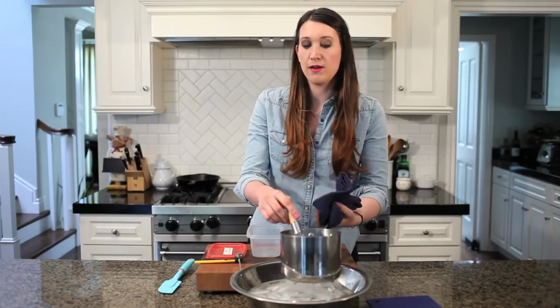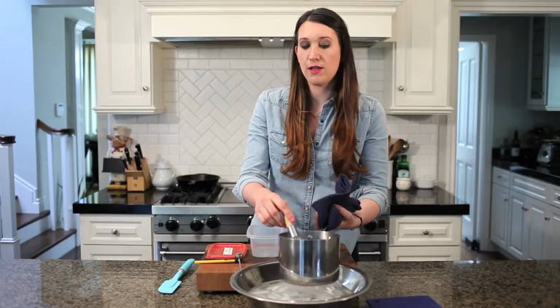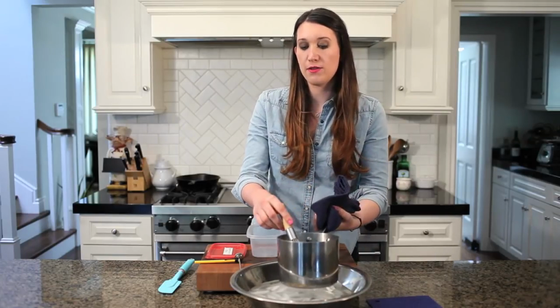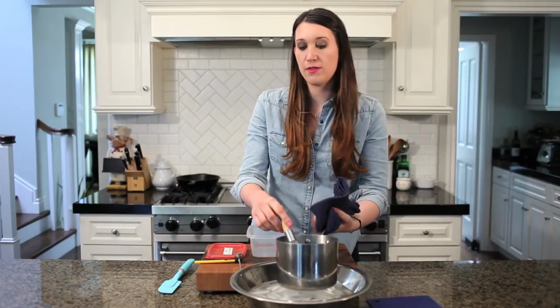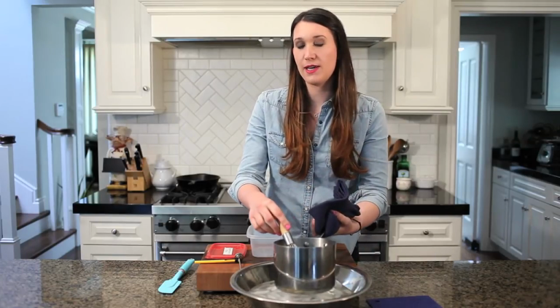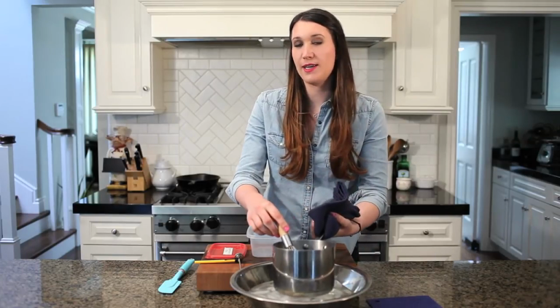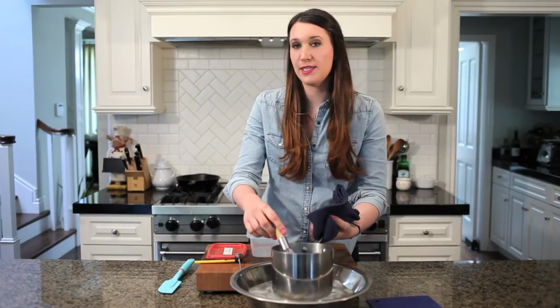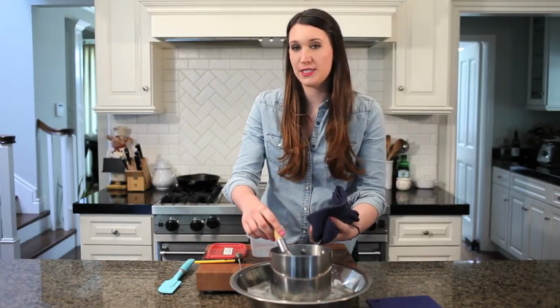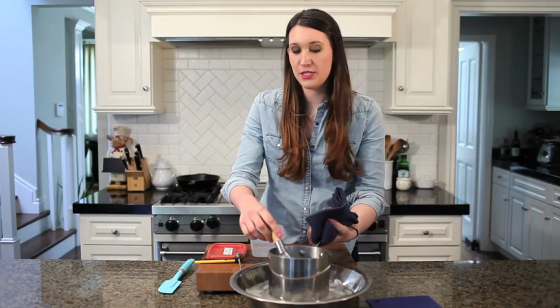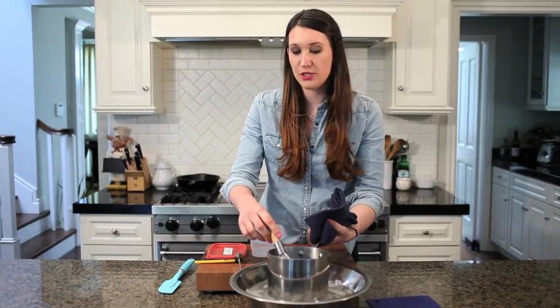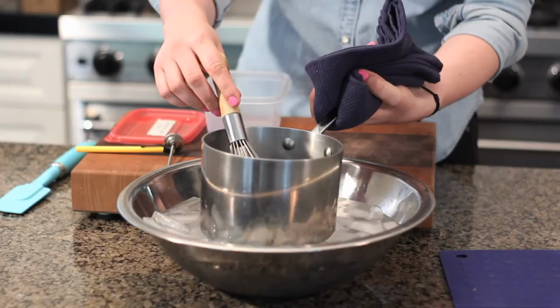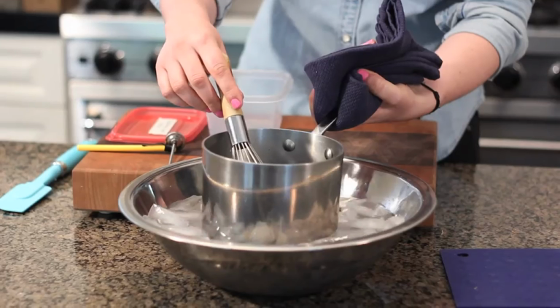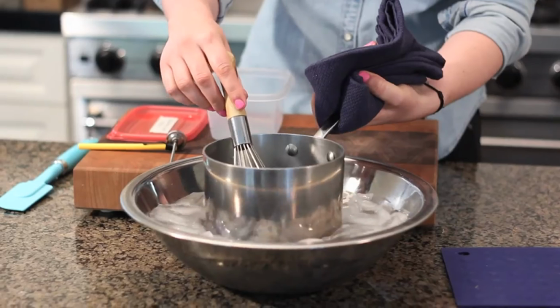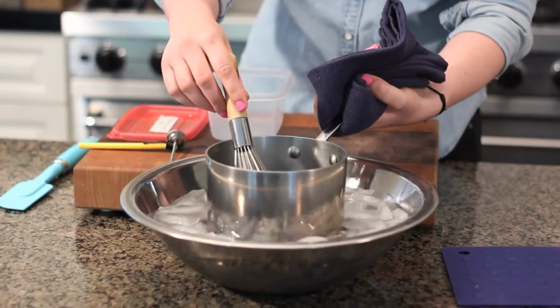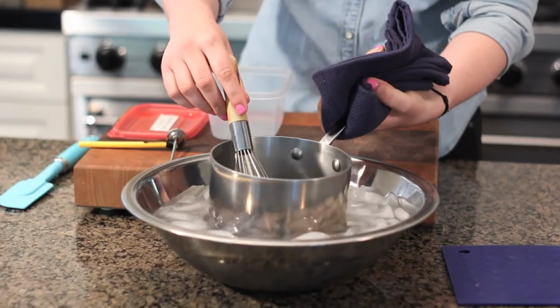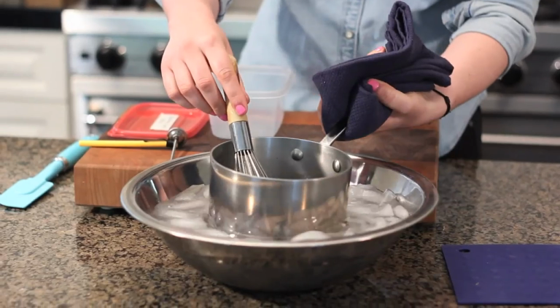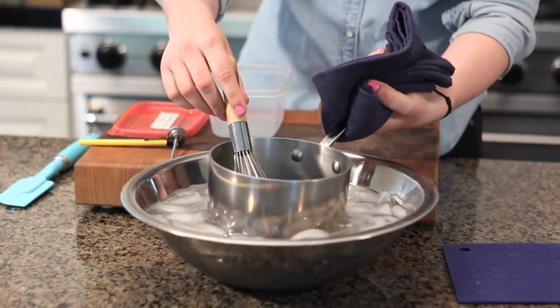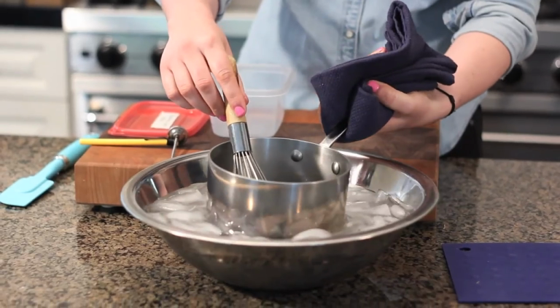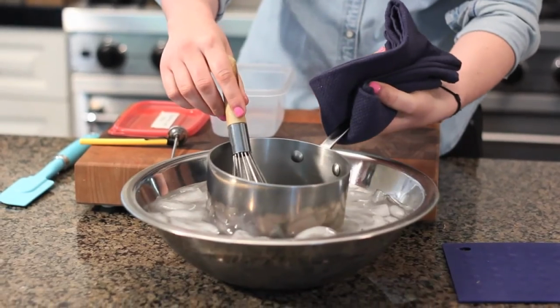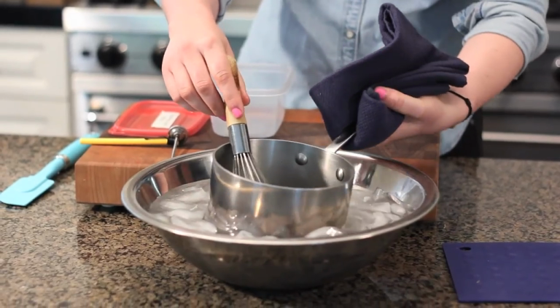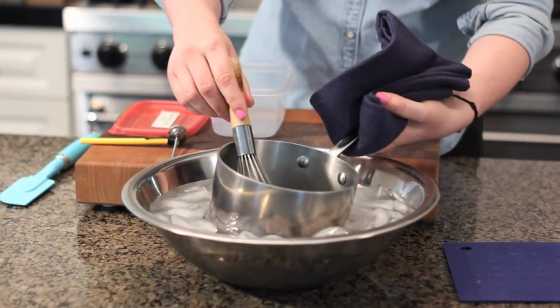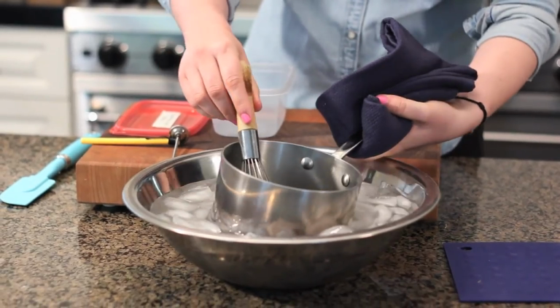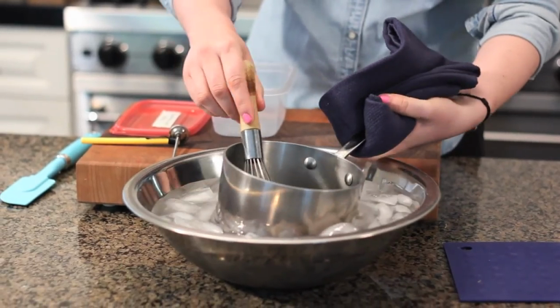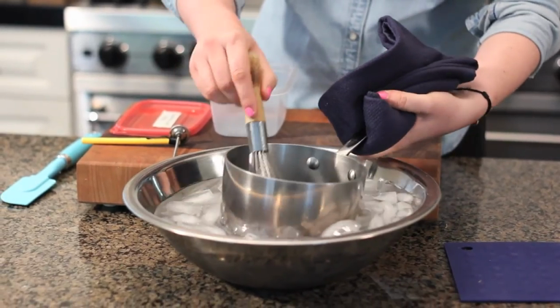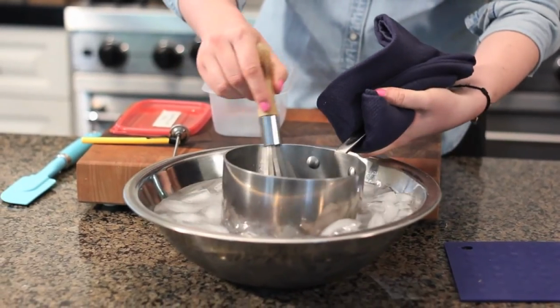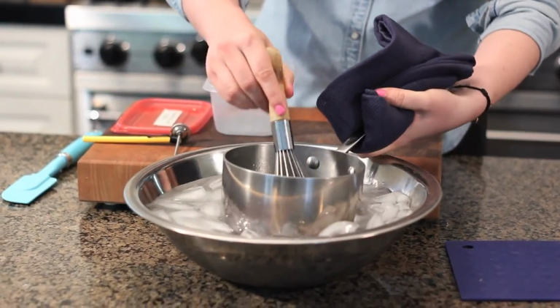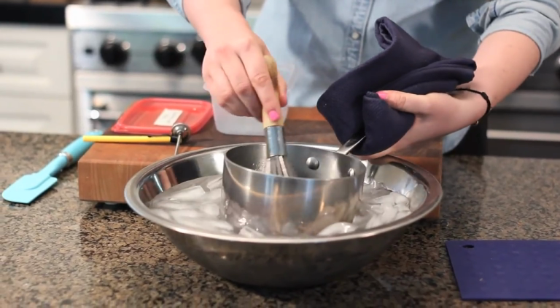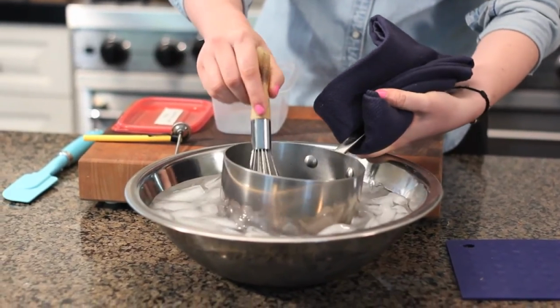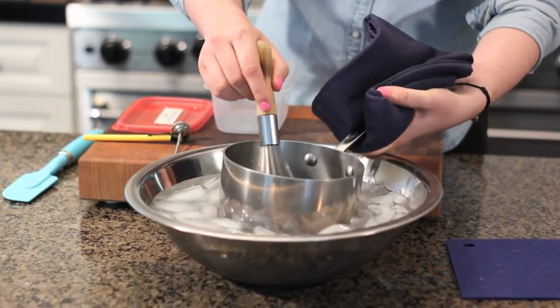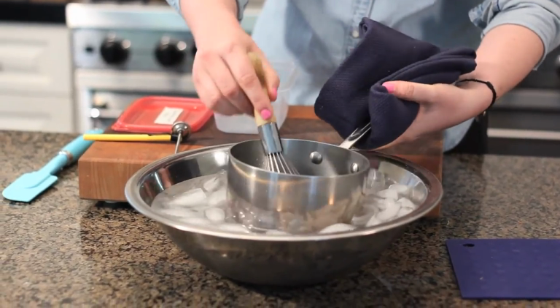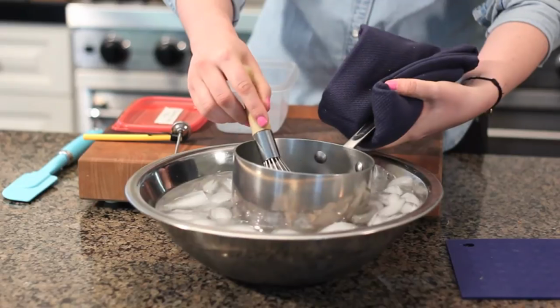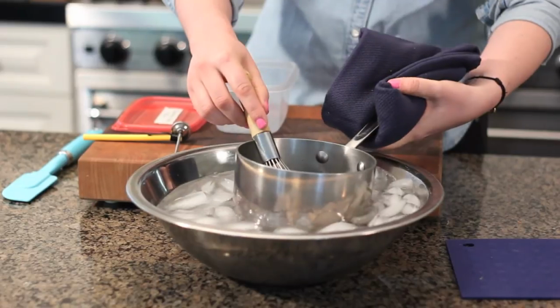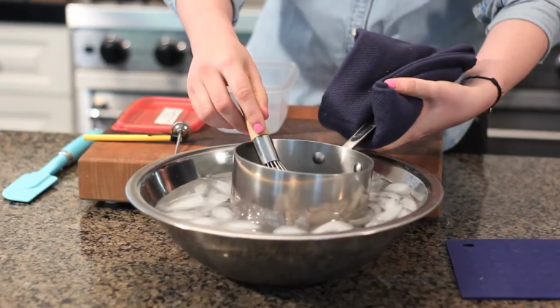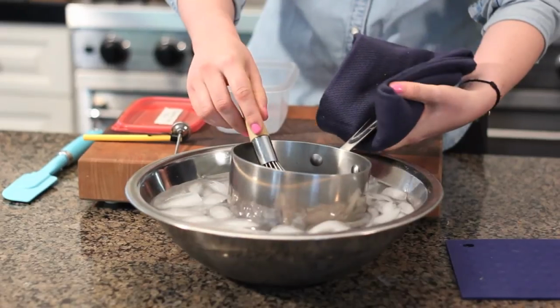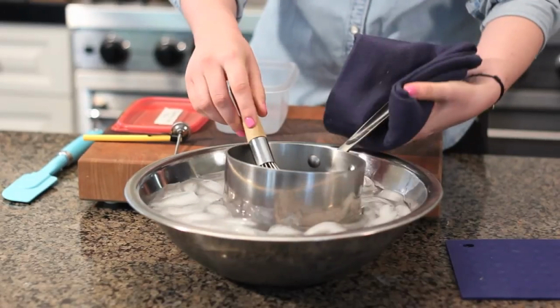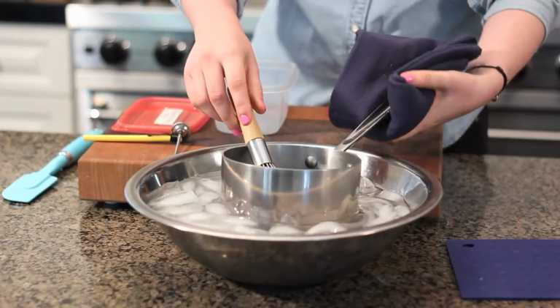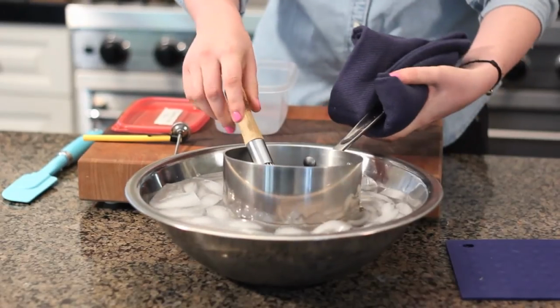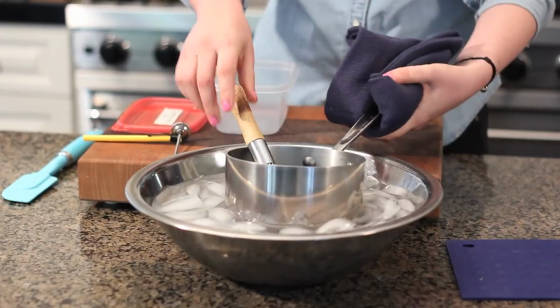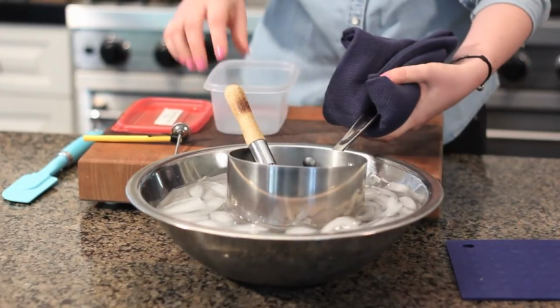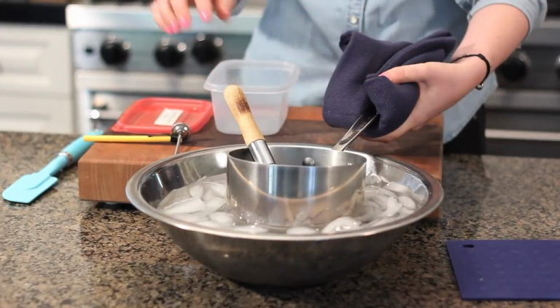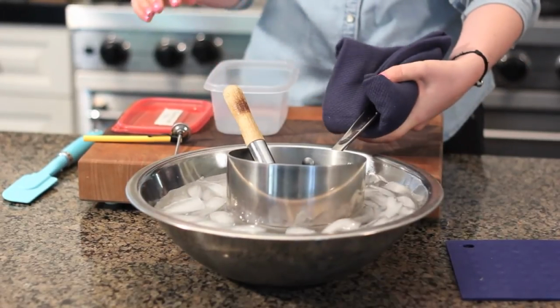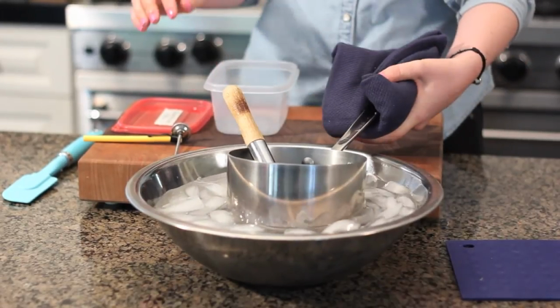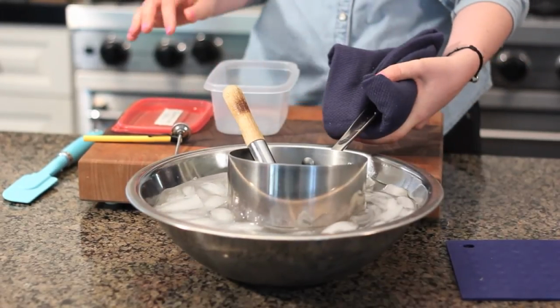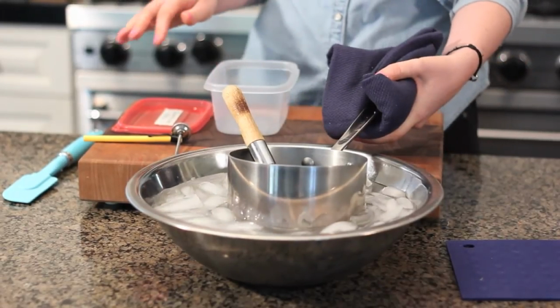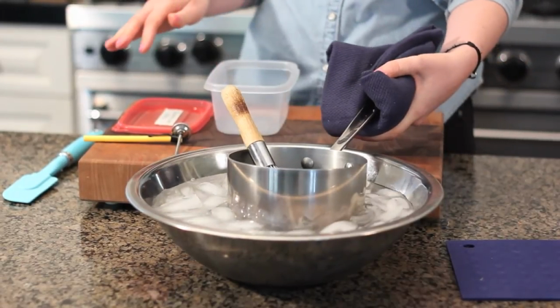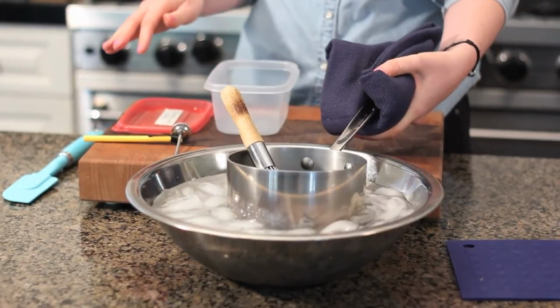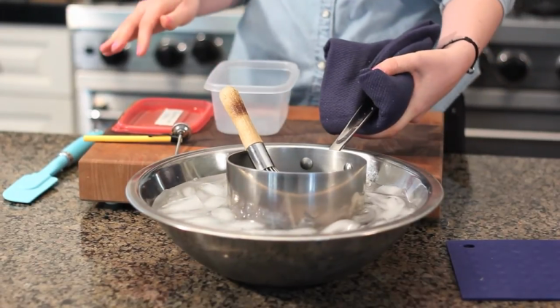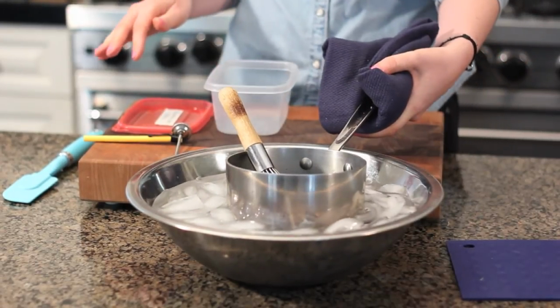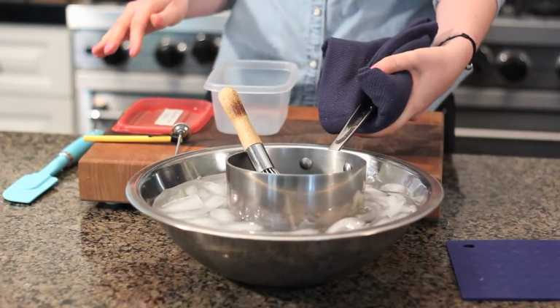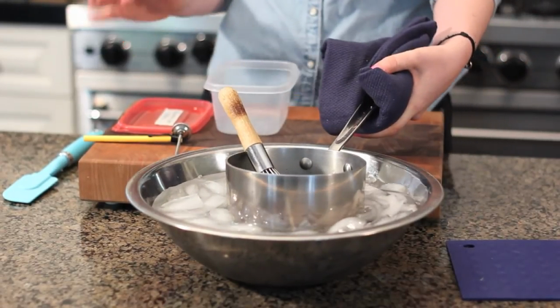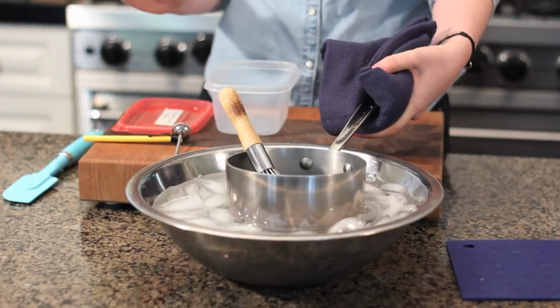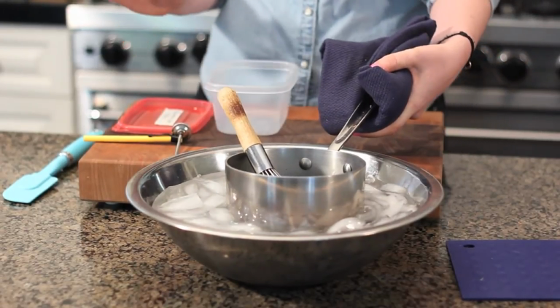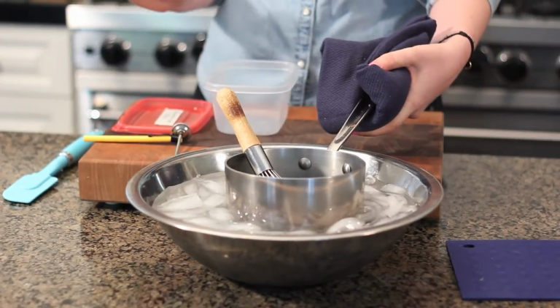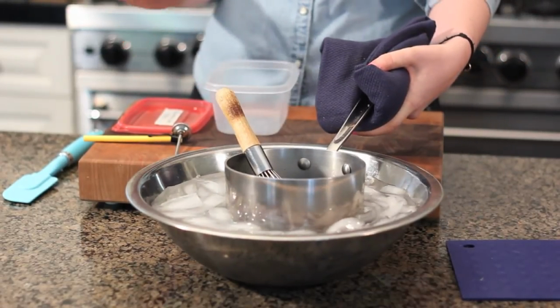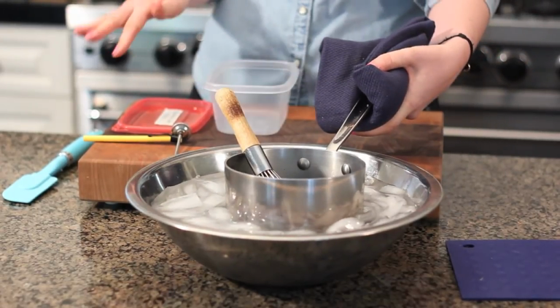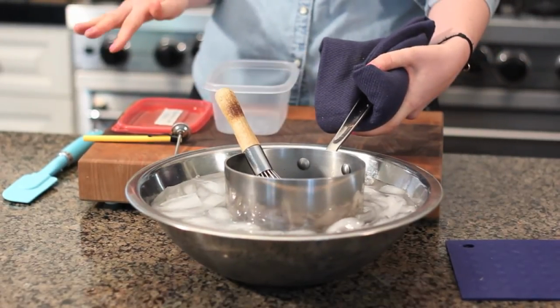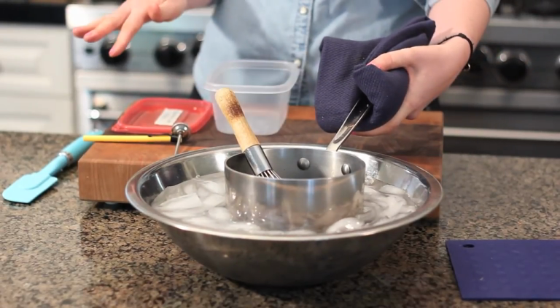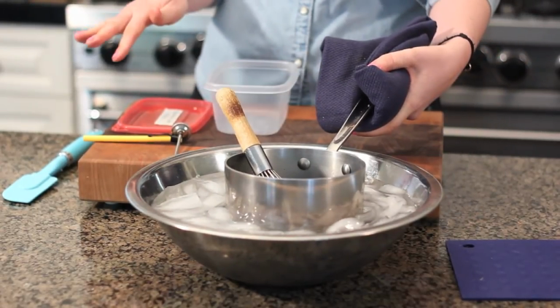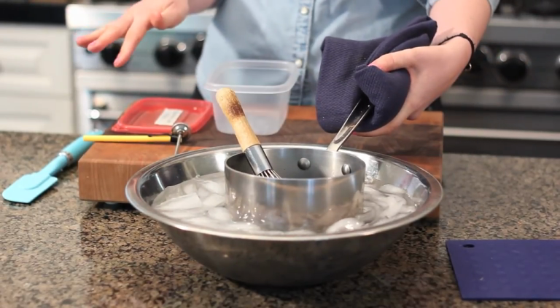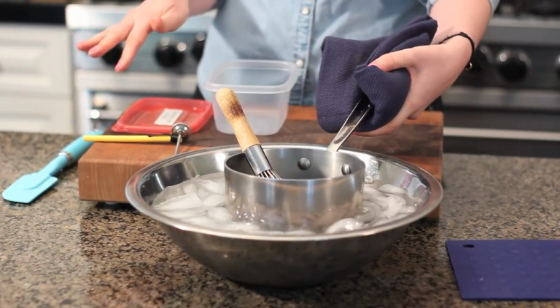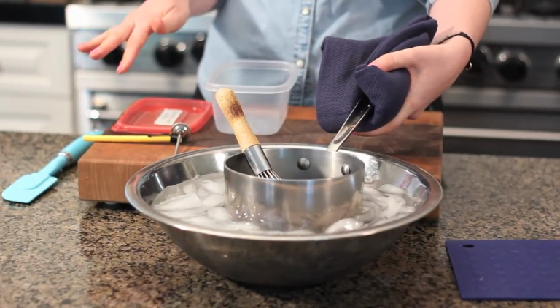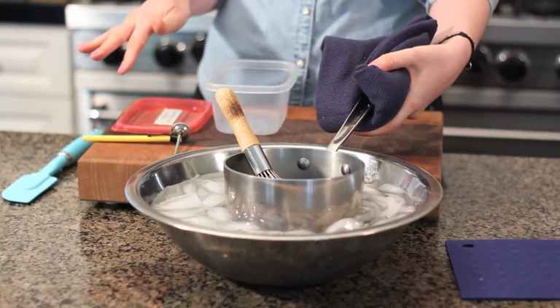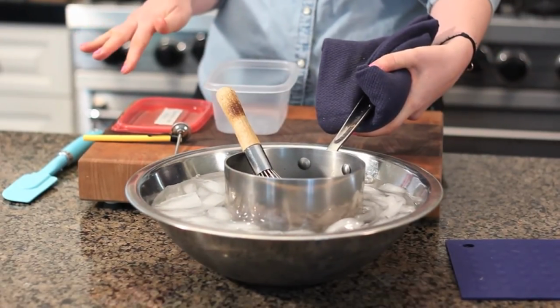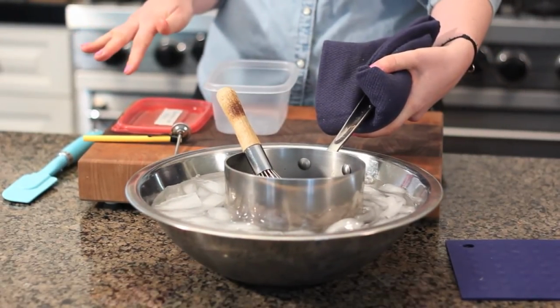Another thing I like to do is put it in an ice water bath to get it down. You're going to want it to 40 degrees before you put it in the freezer.